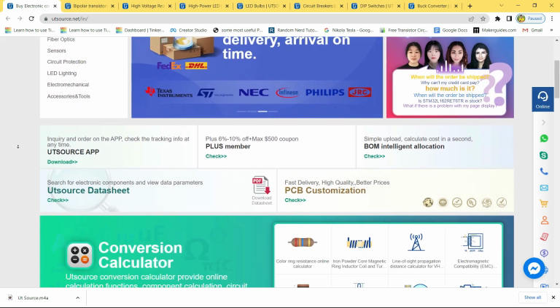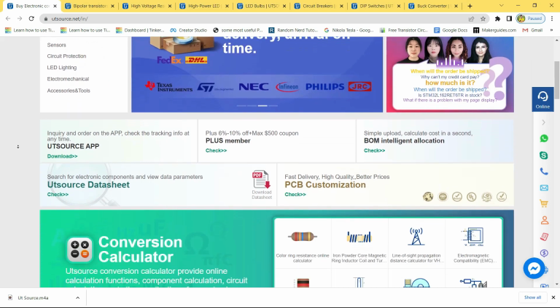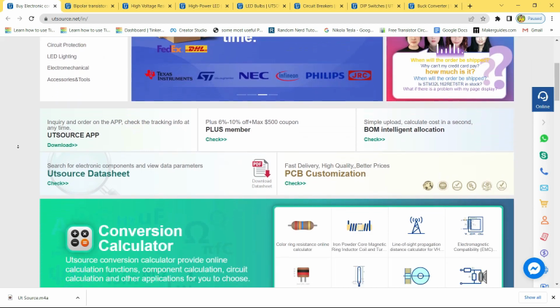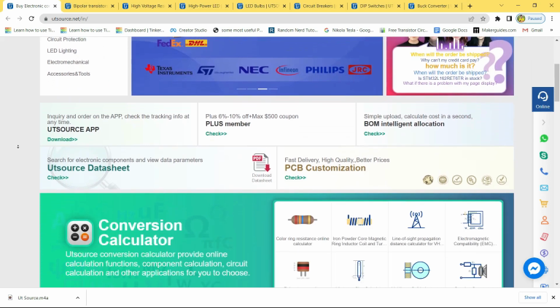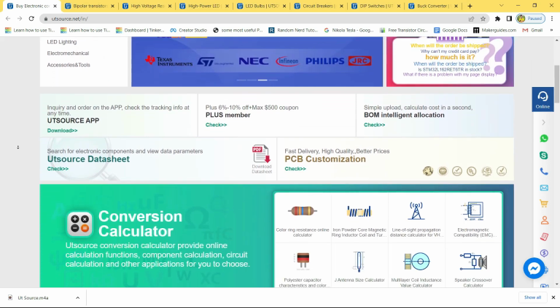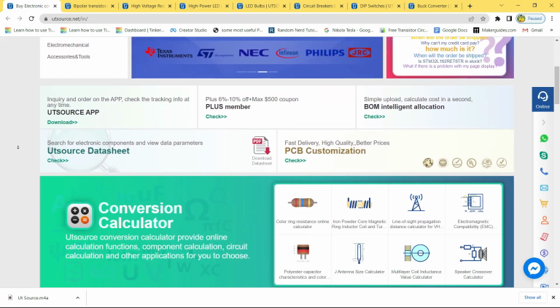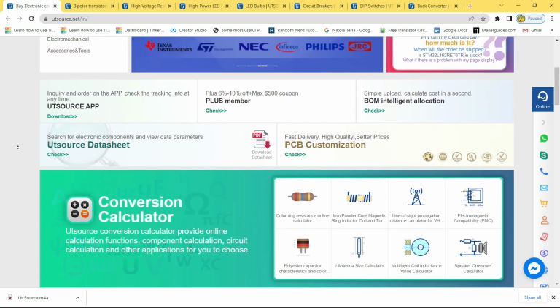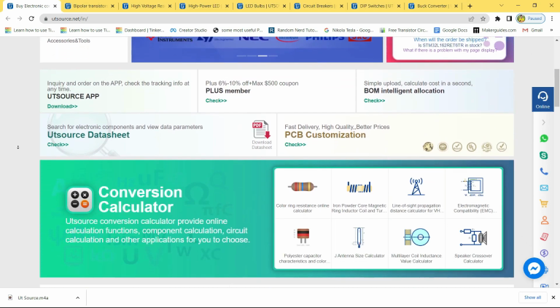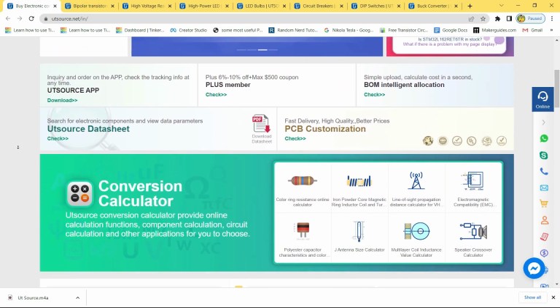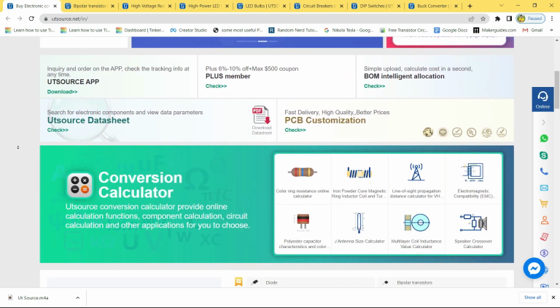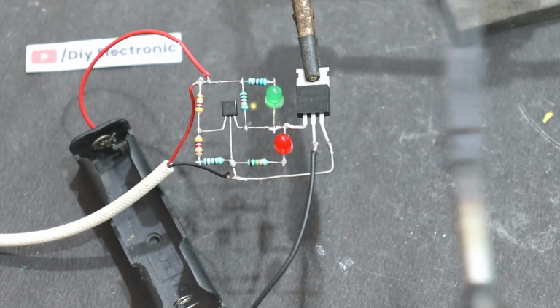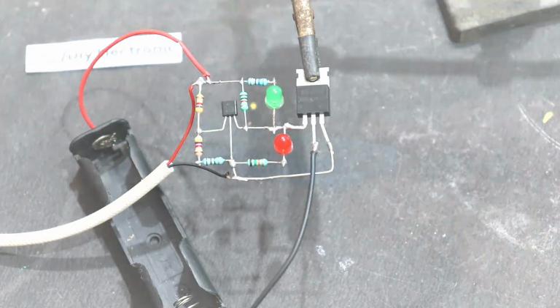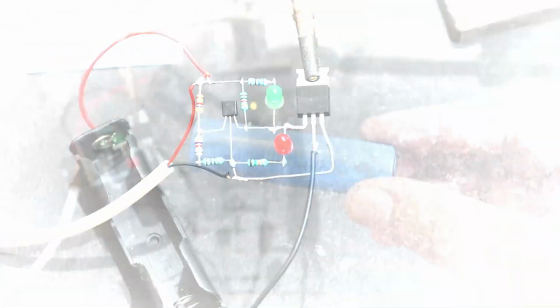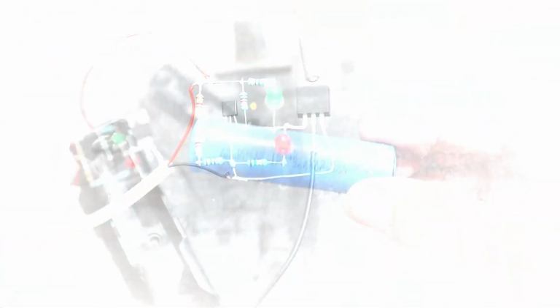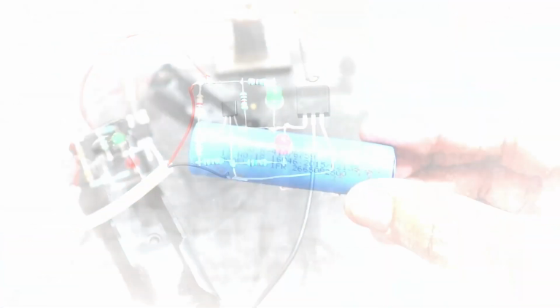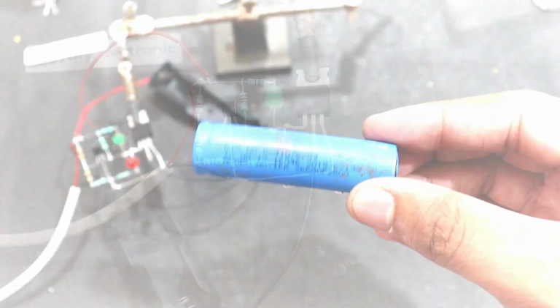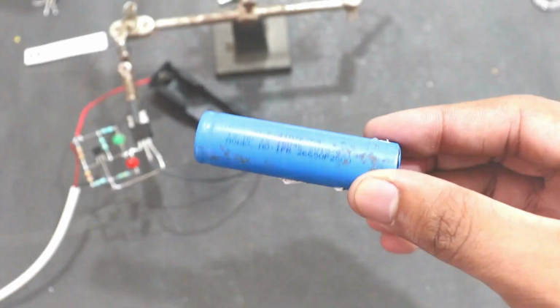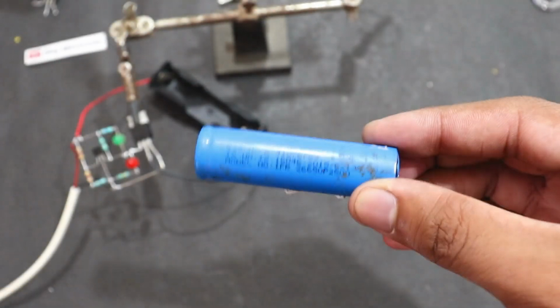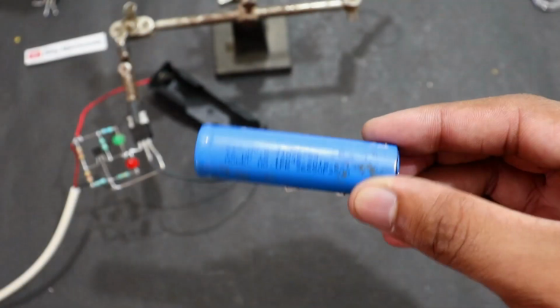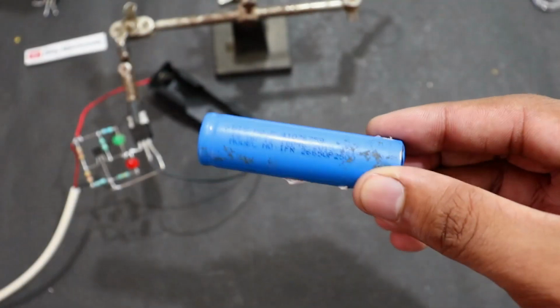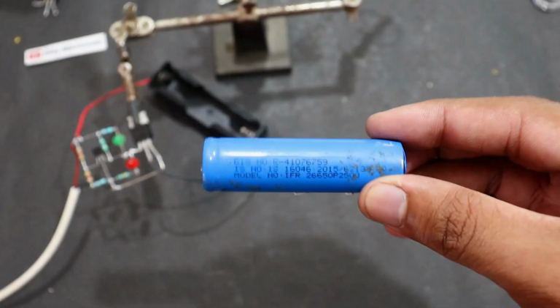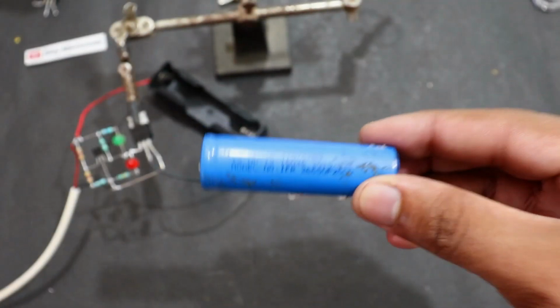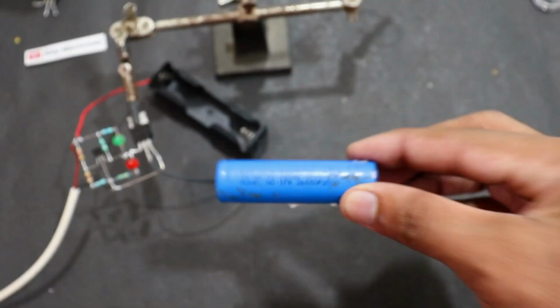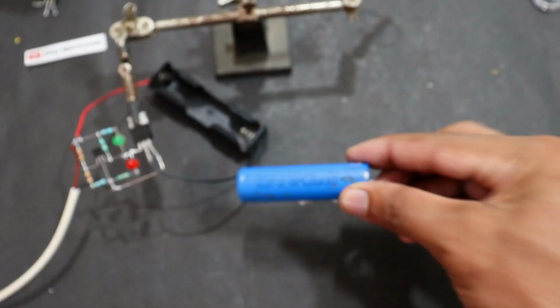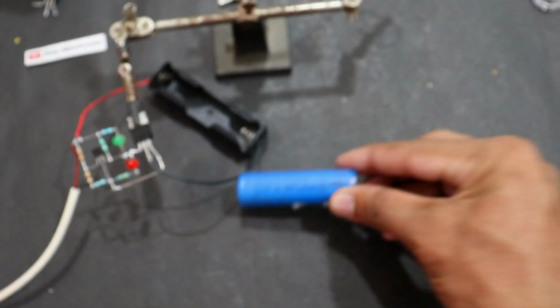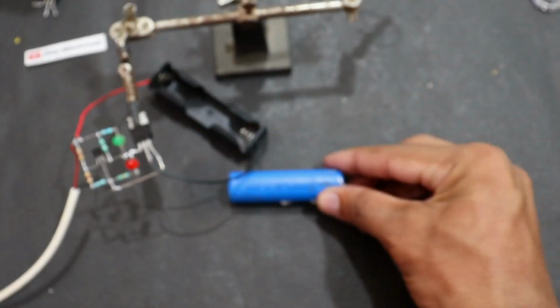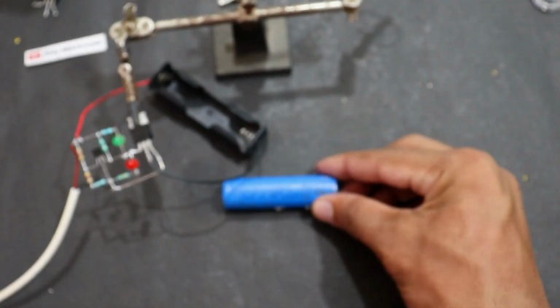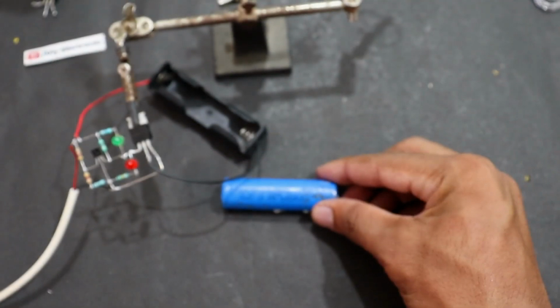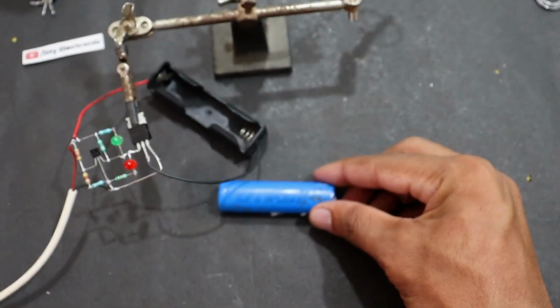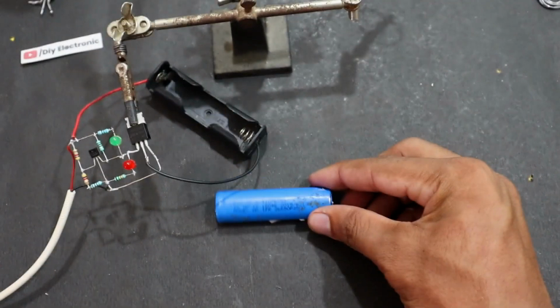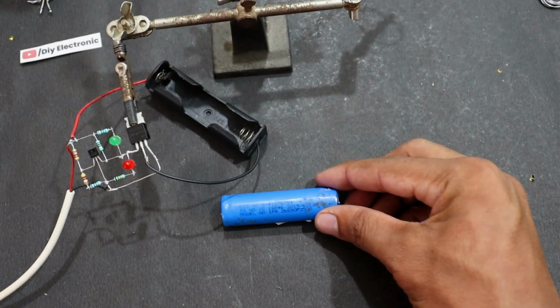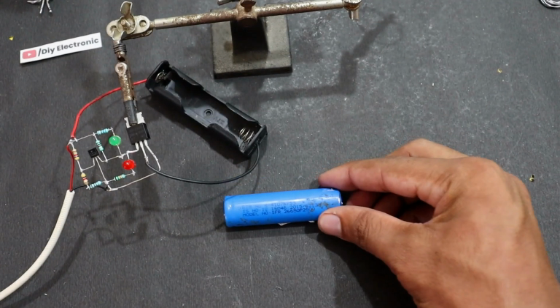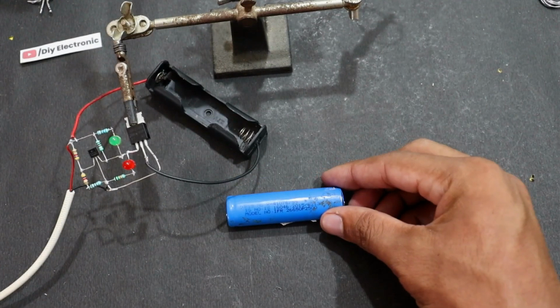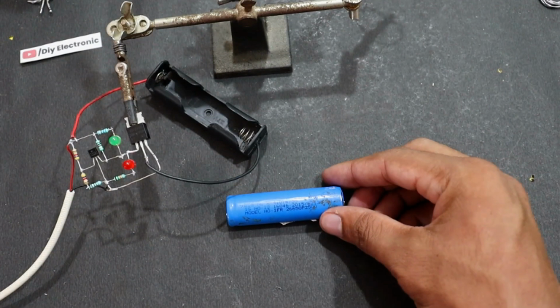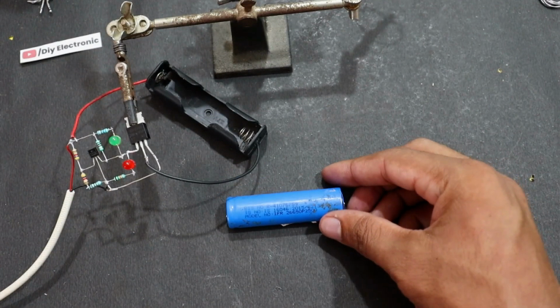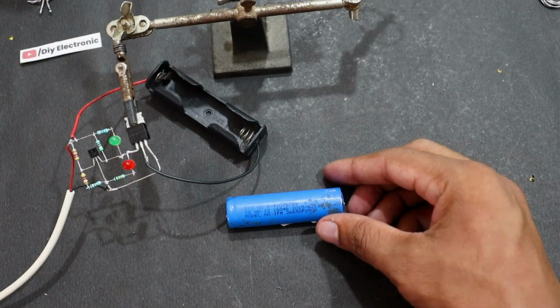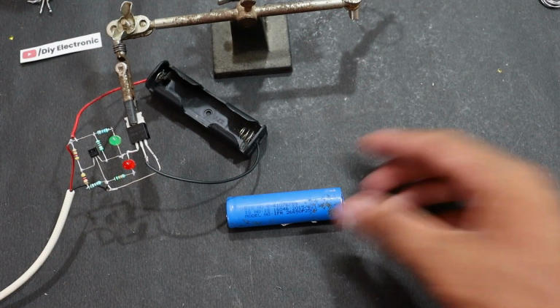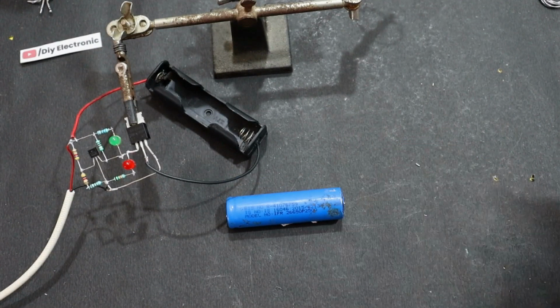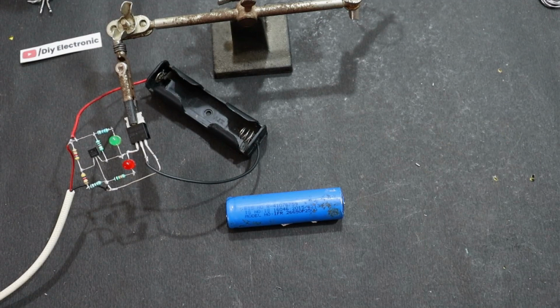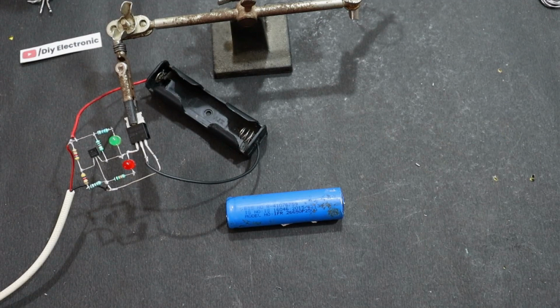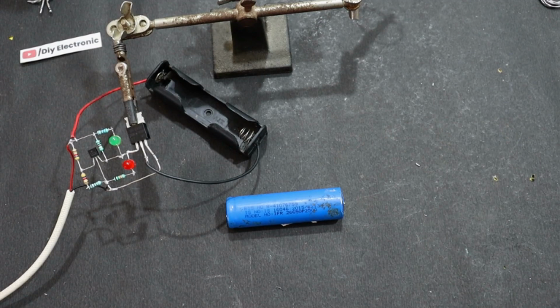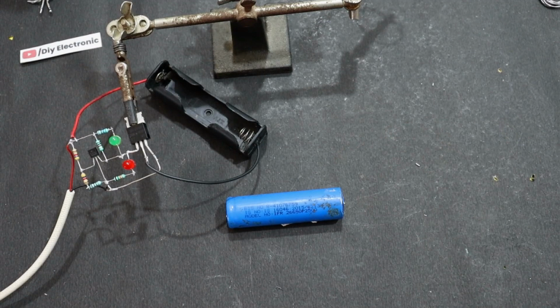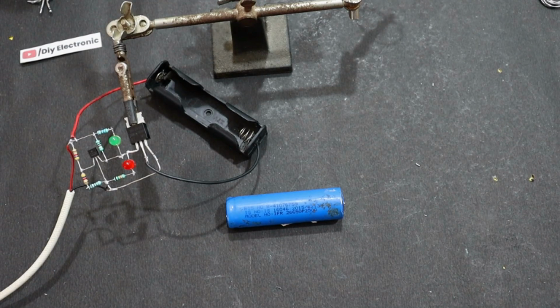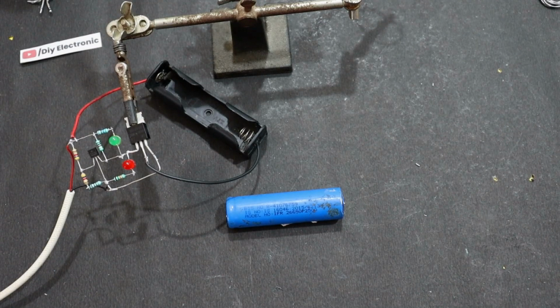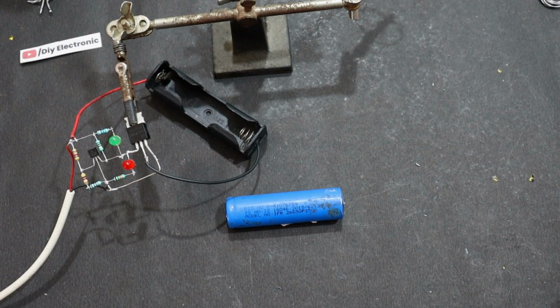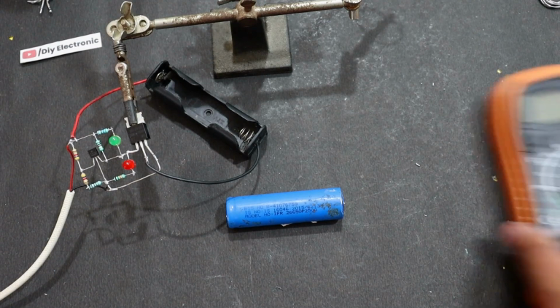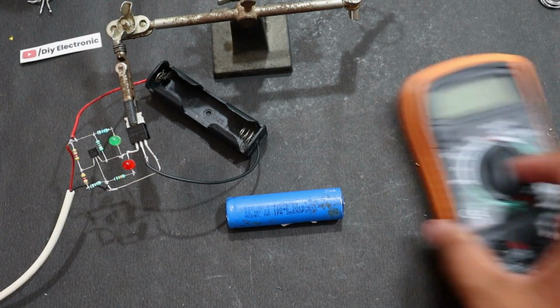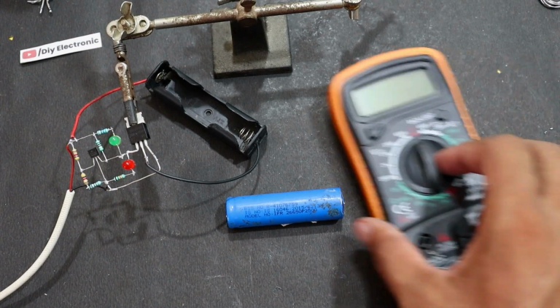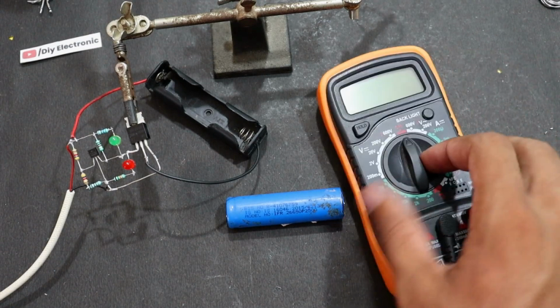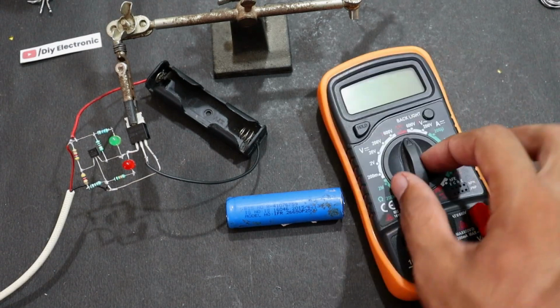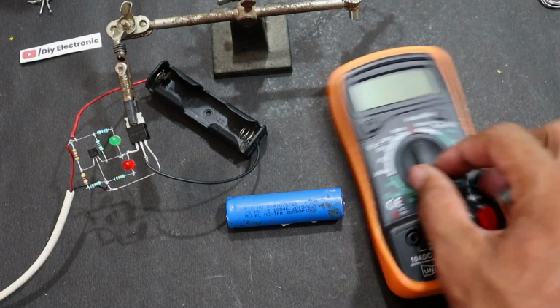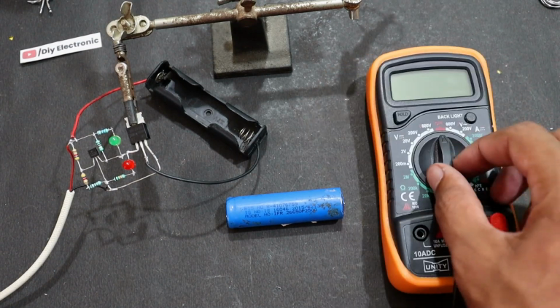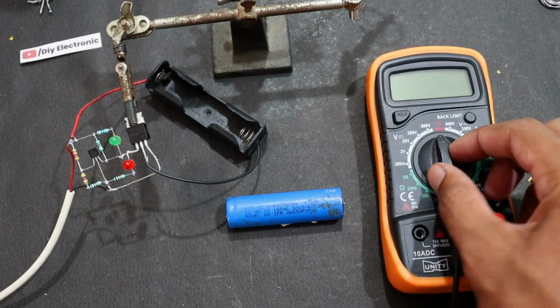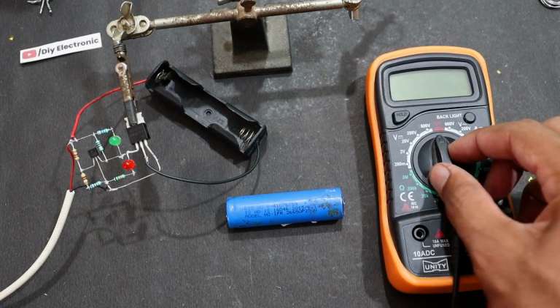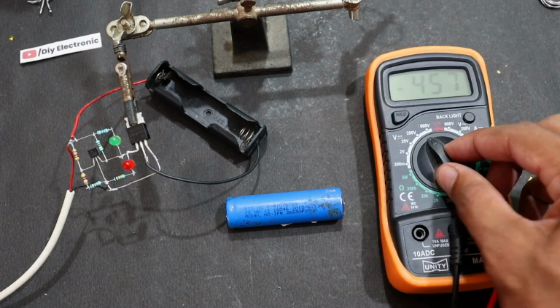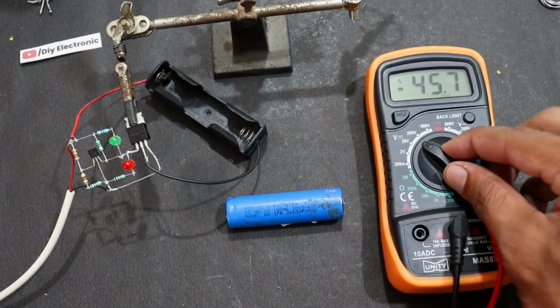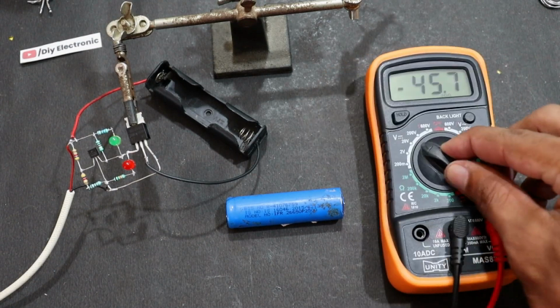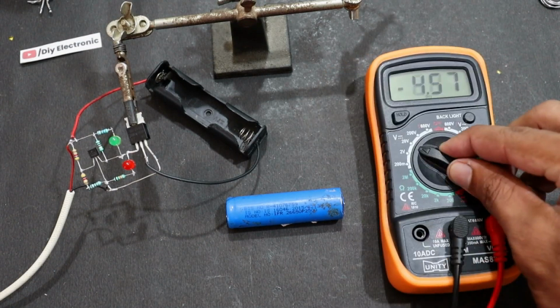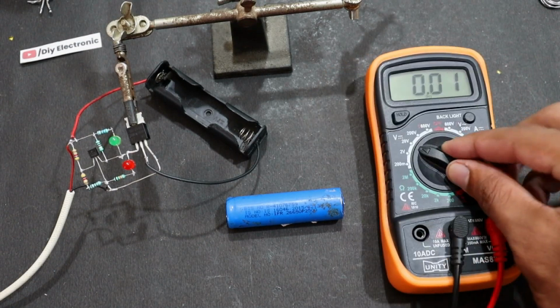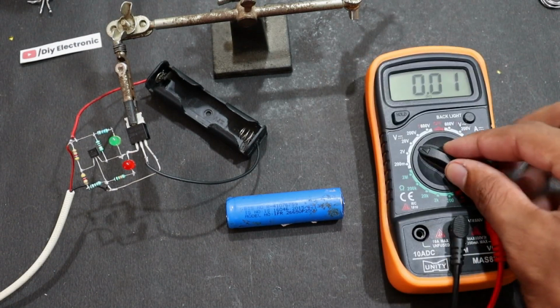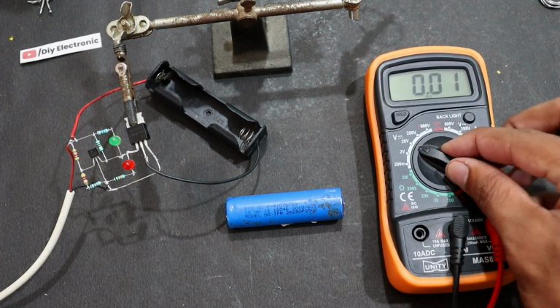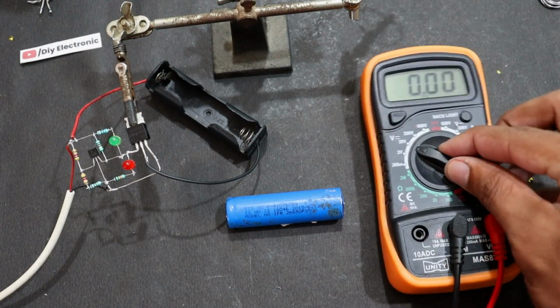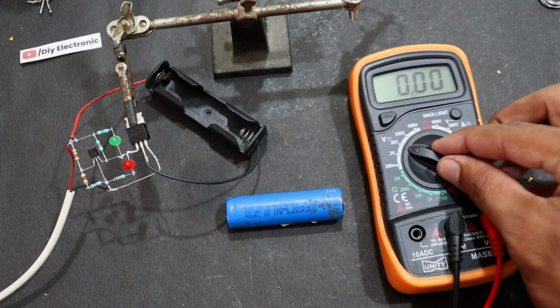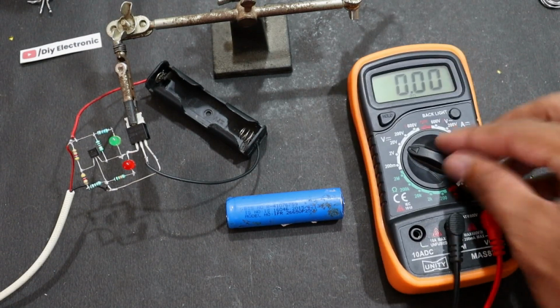So guys, here I have a lithium-ion battery. Let me show you how to charge the battery.